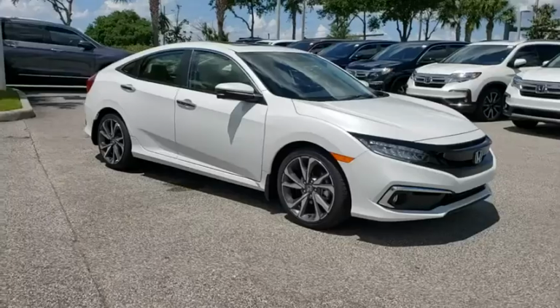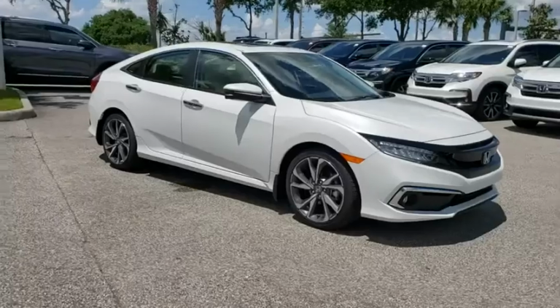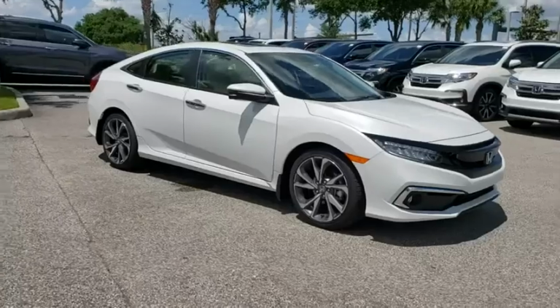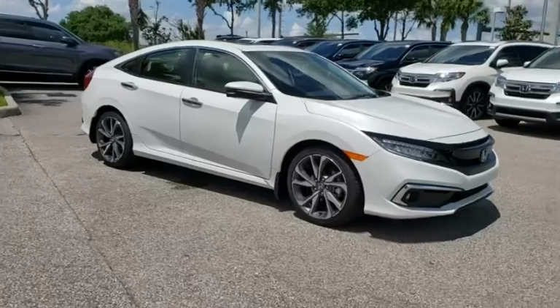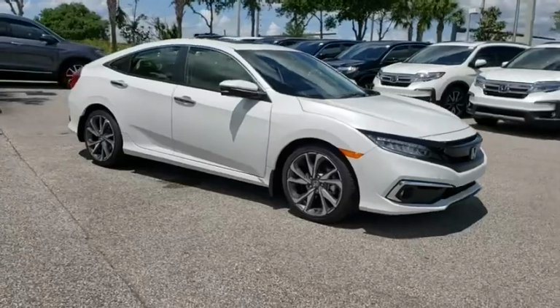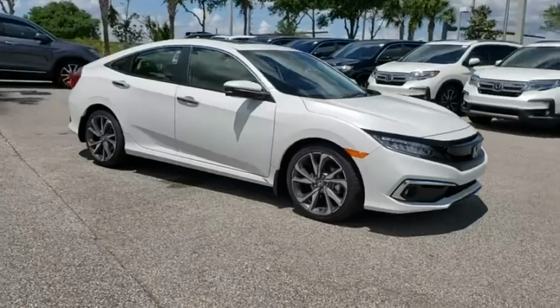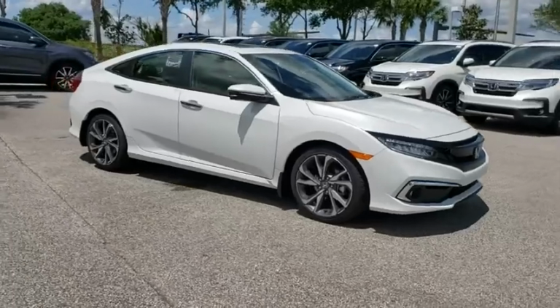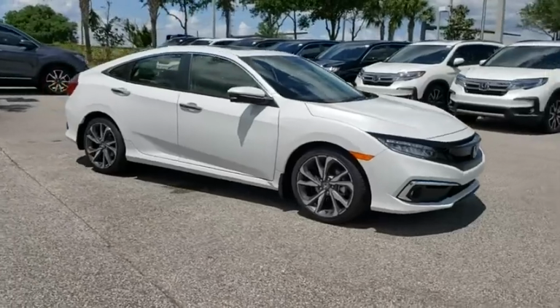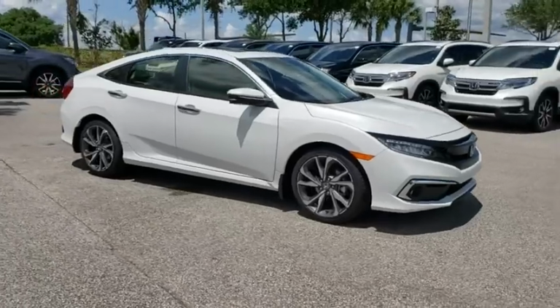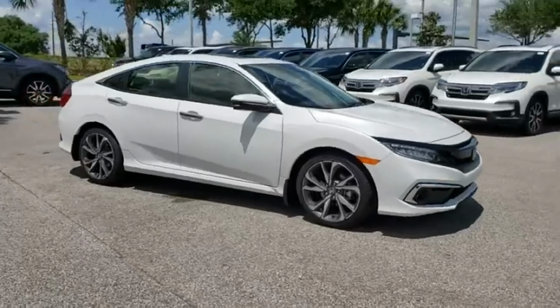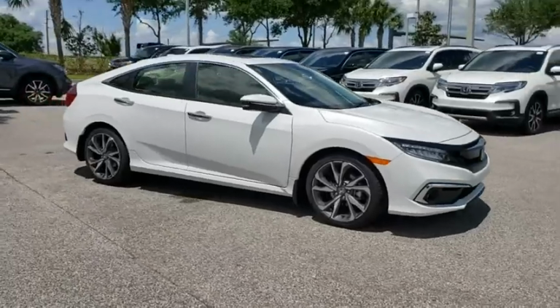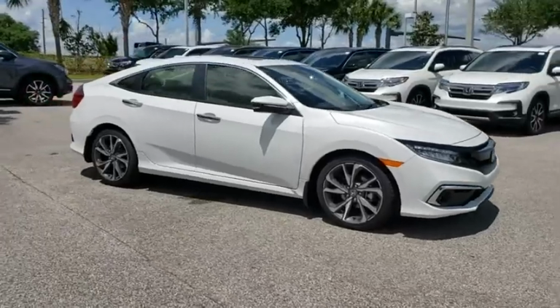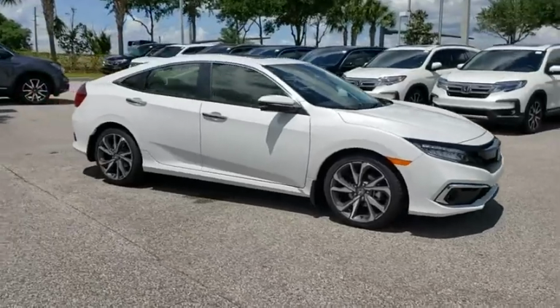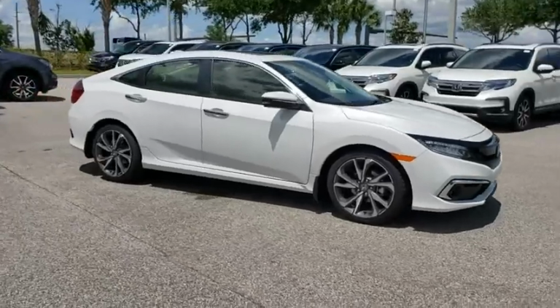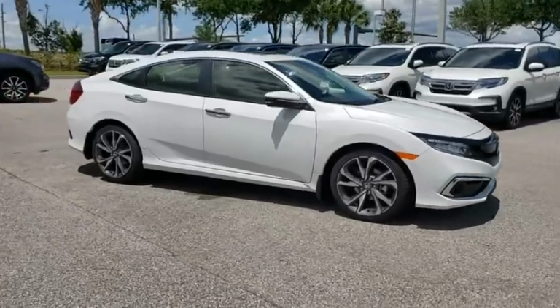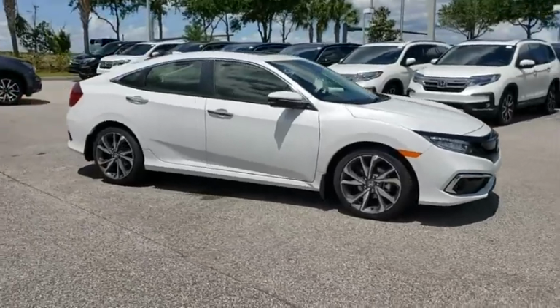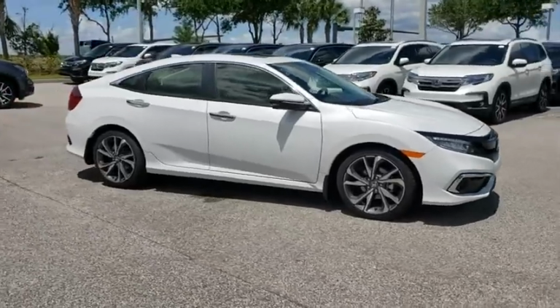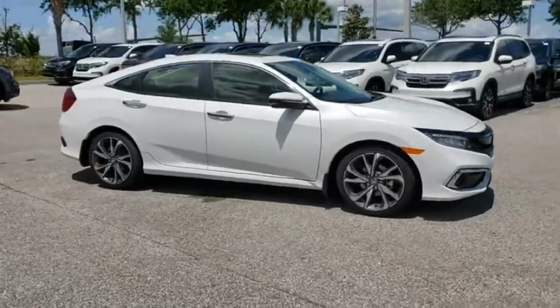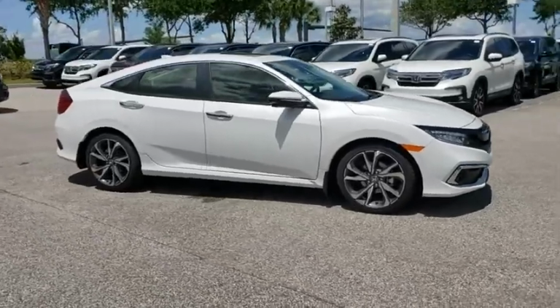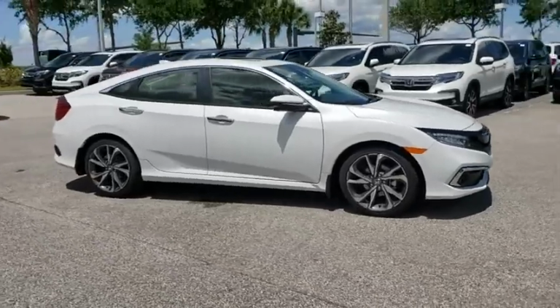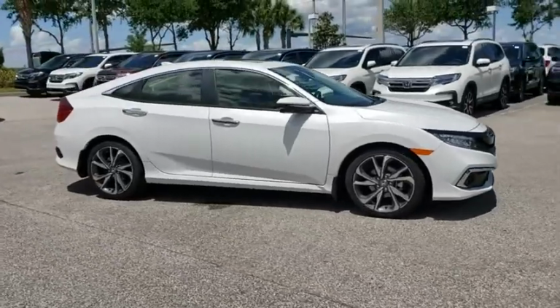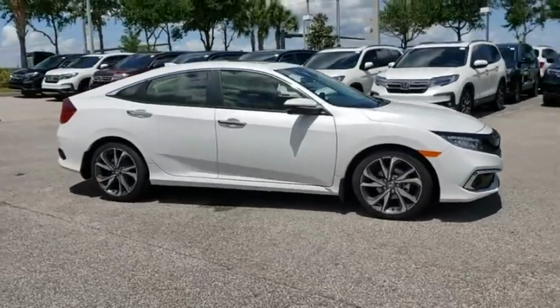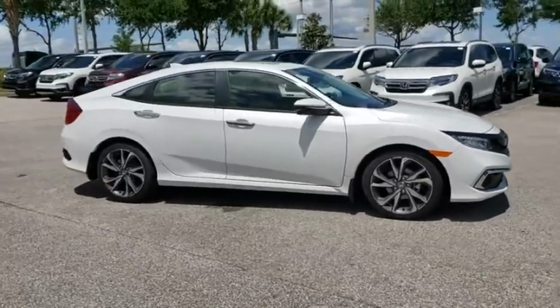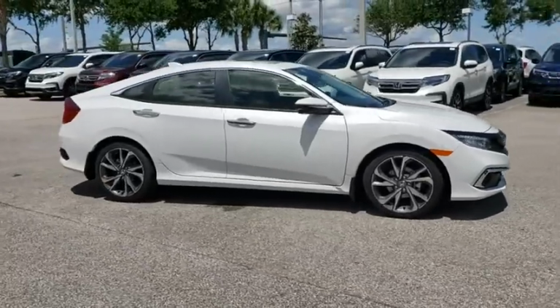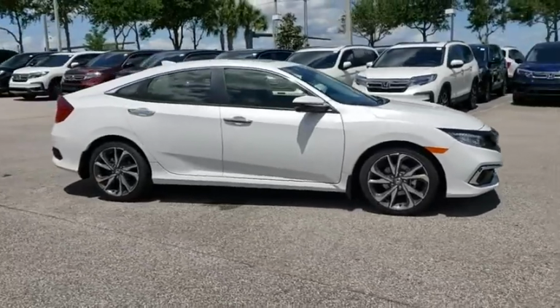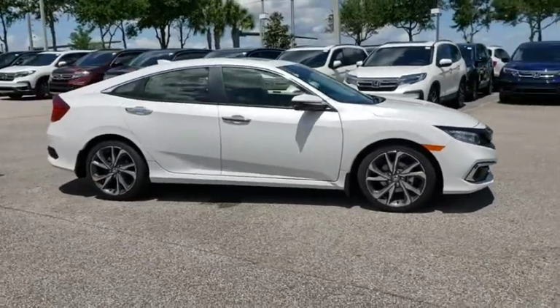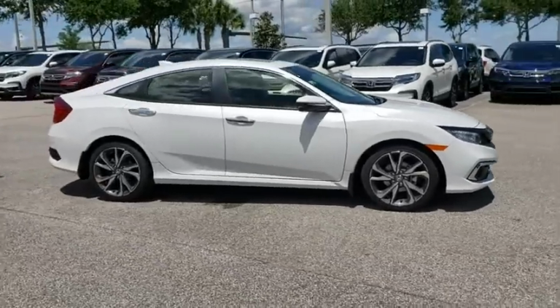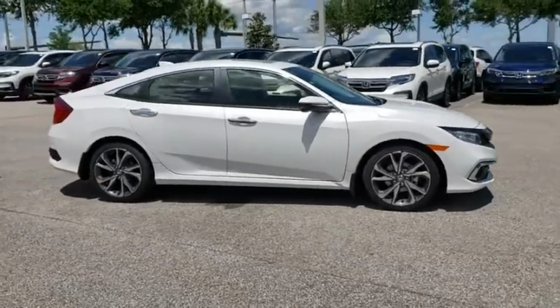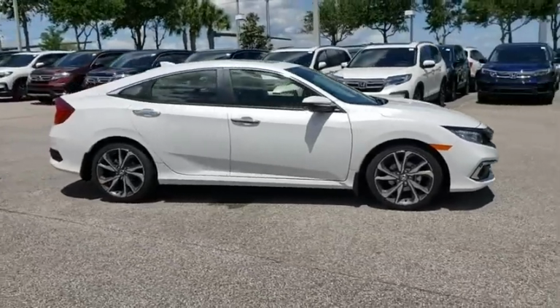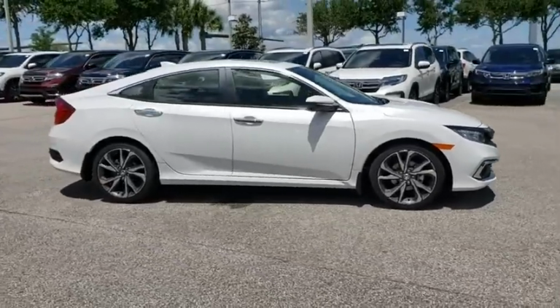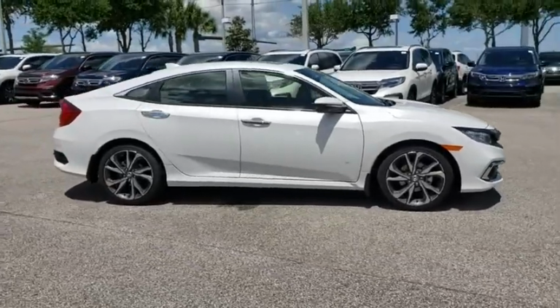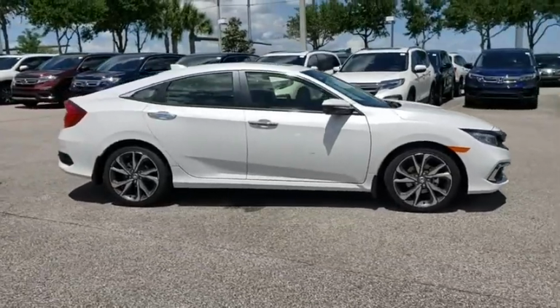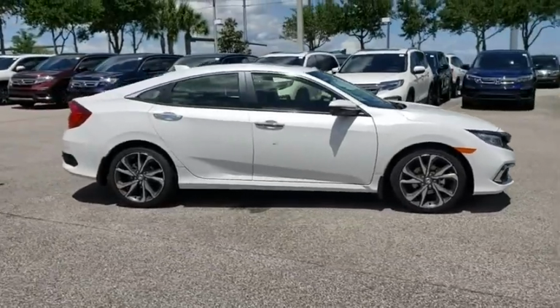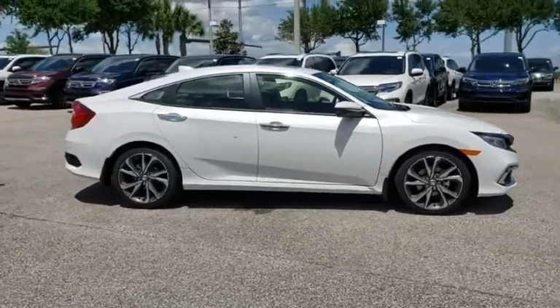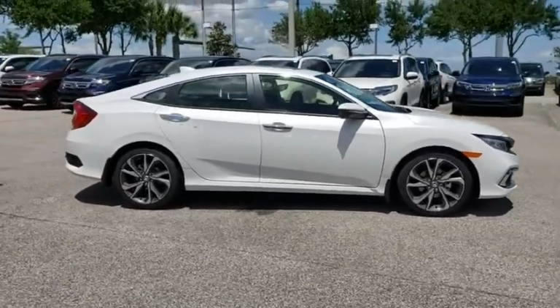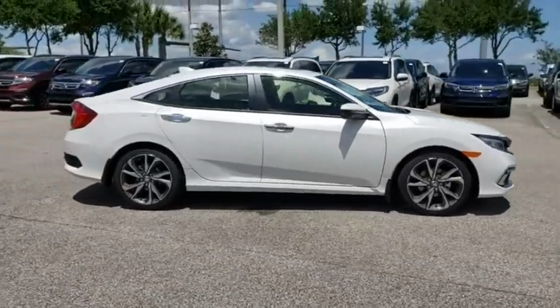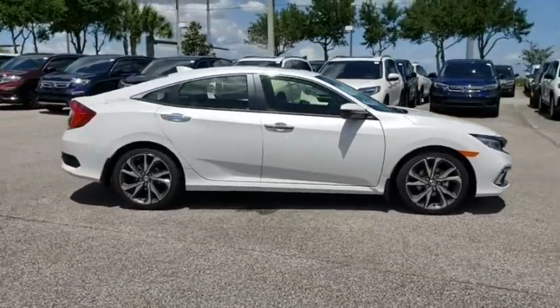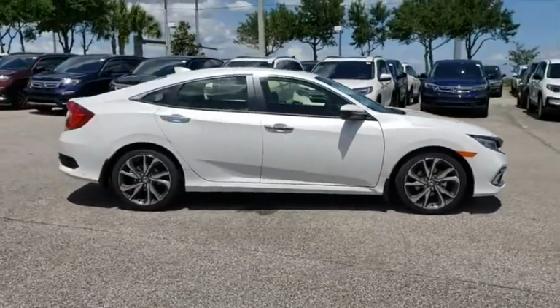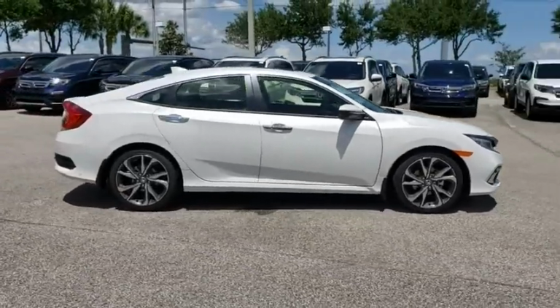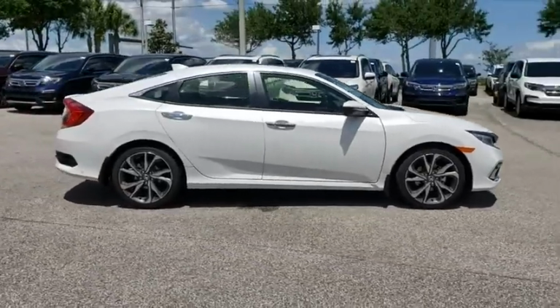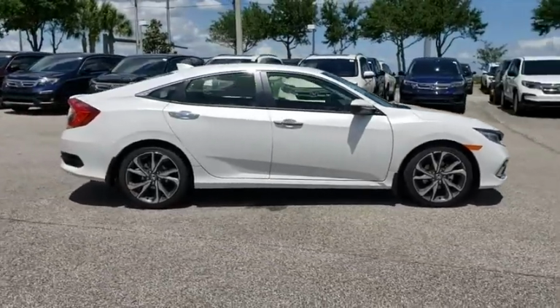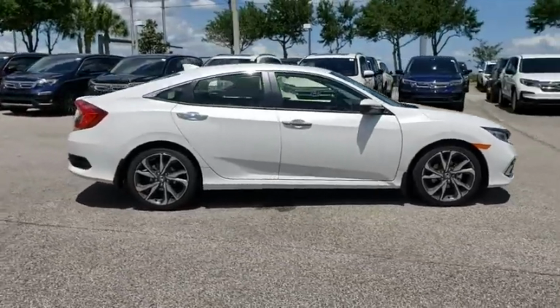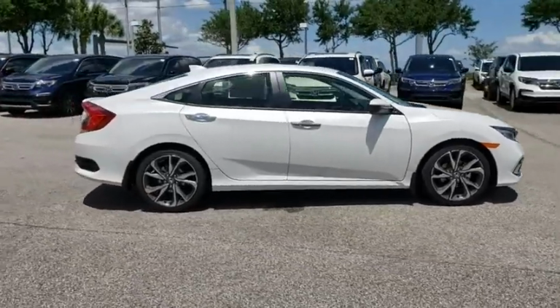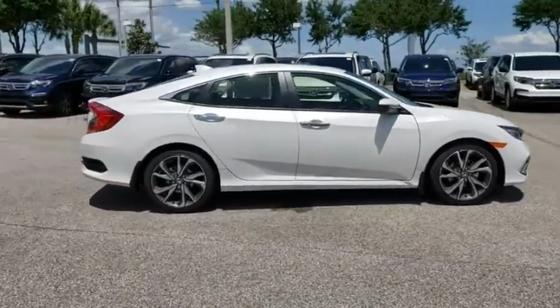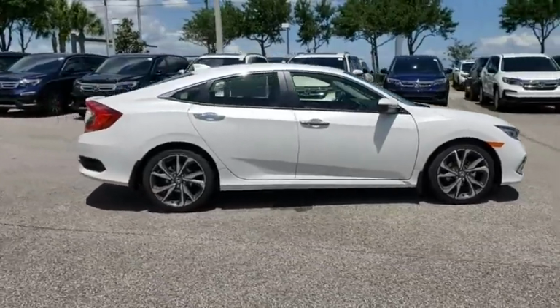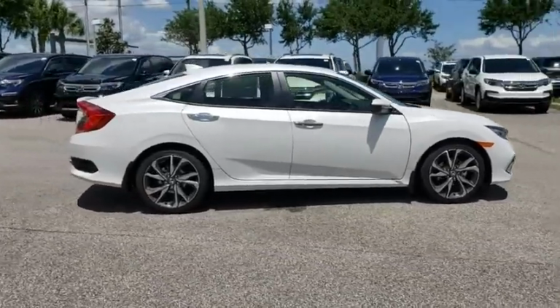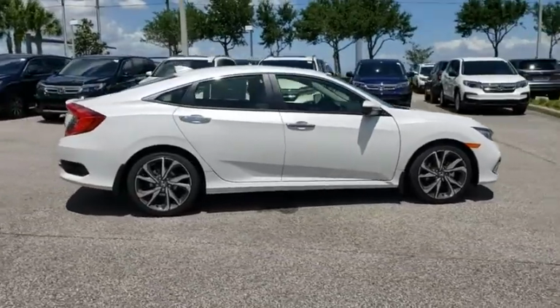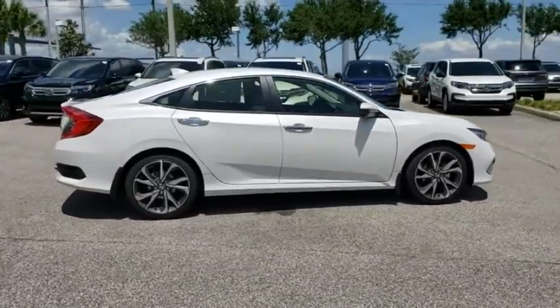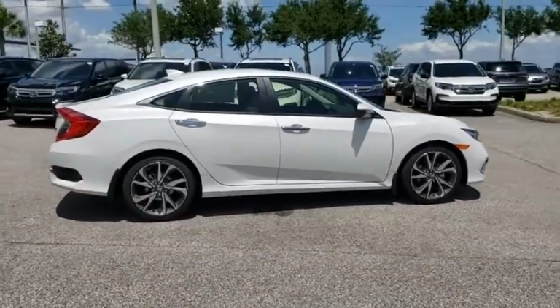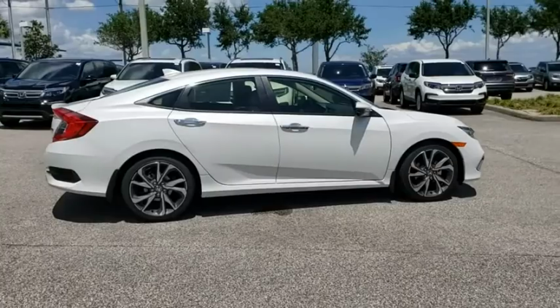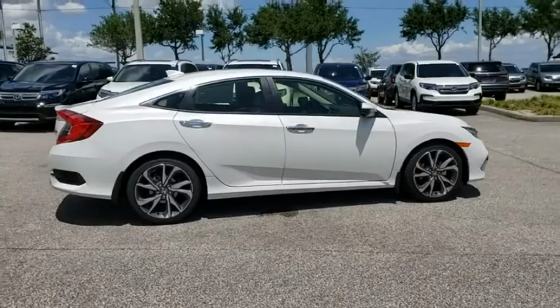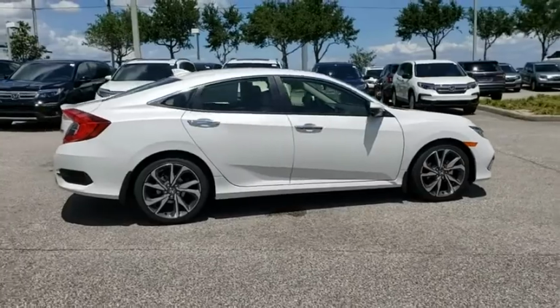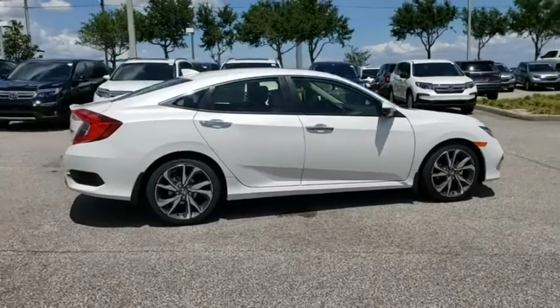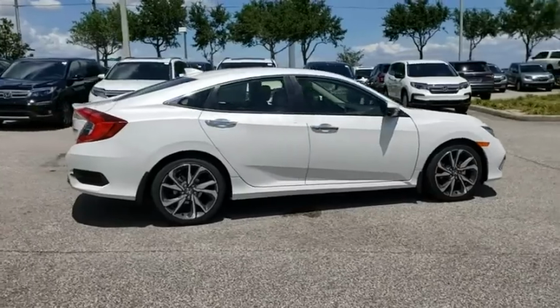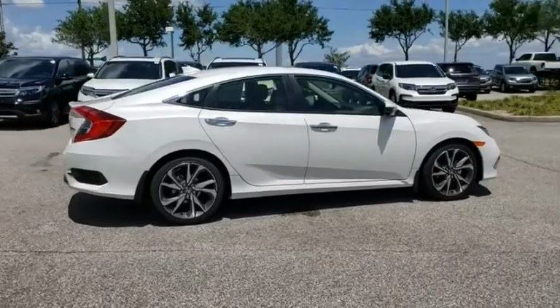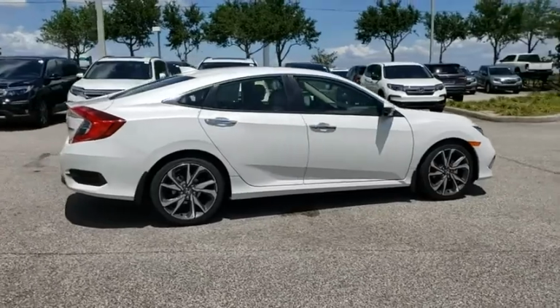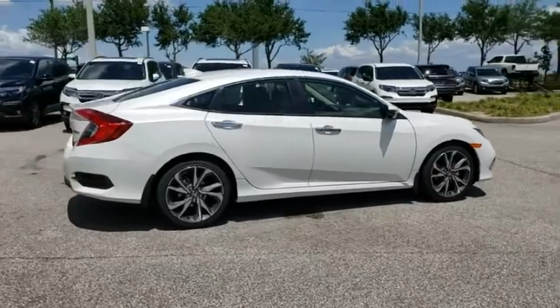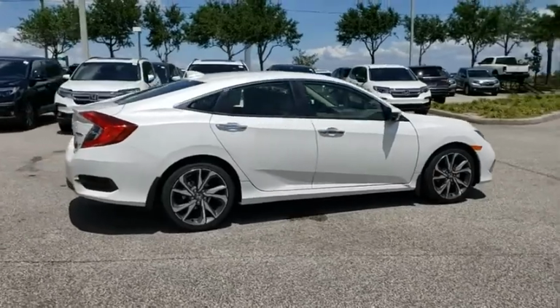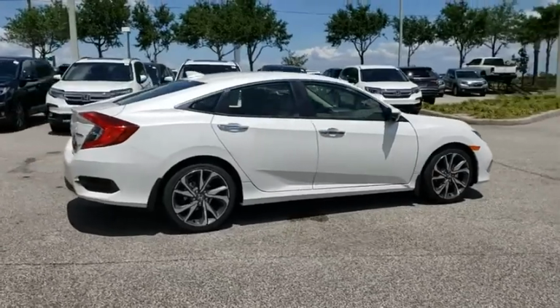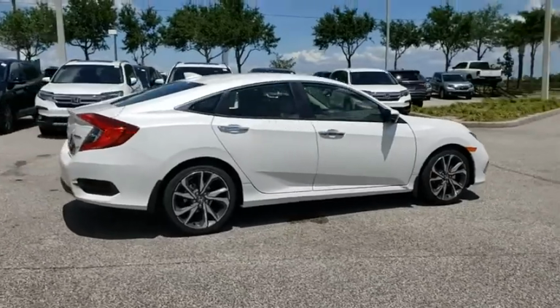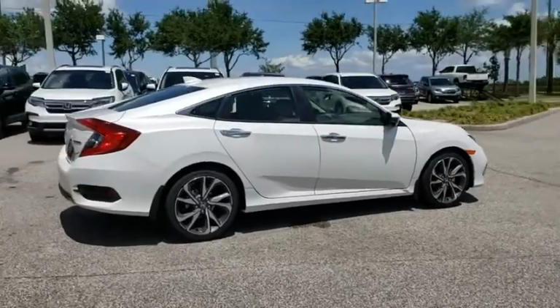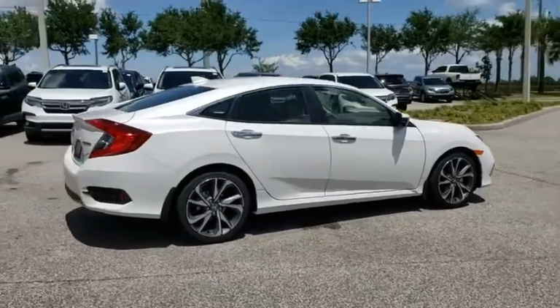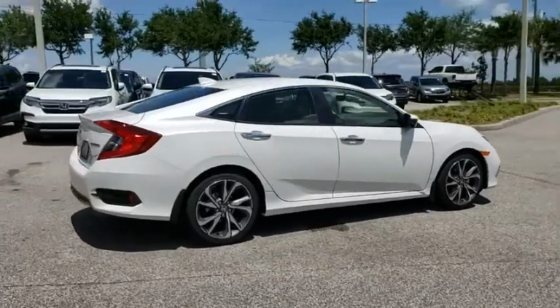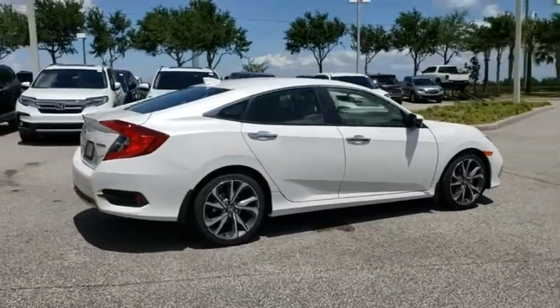2019 Honda Civic. Practical, awesome gas mileage, and incredibly reliable.